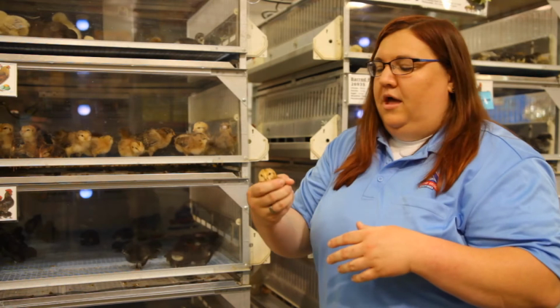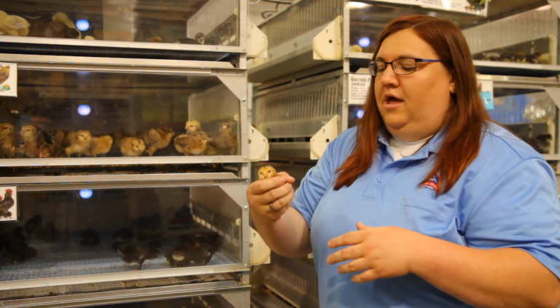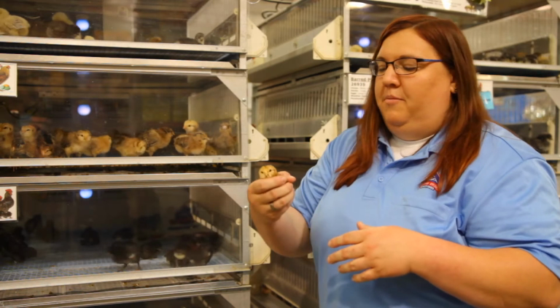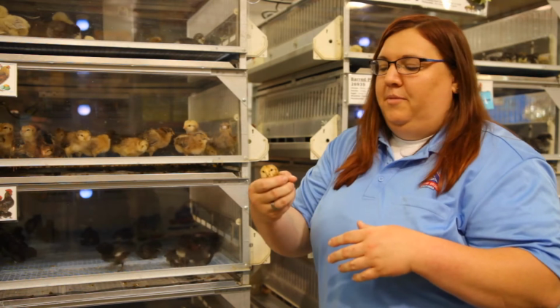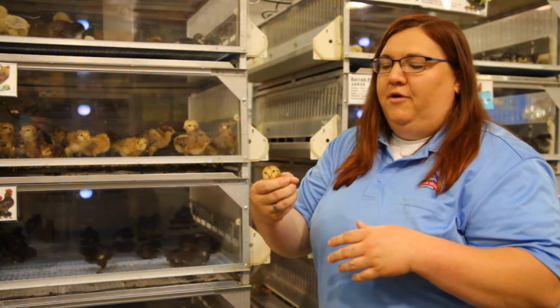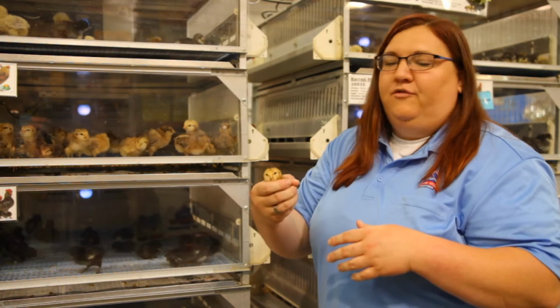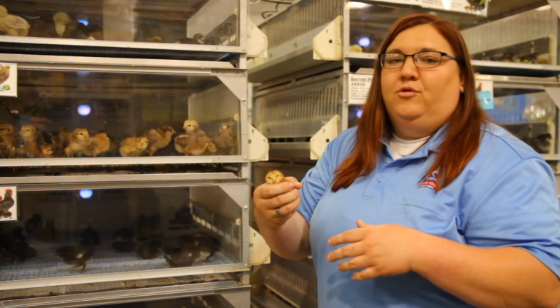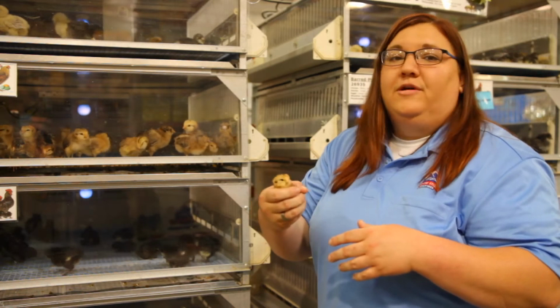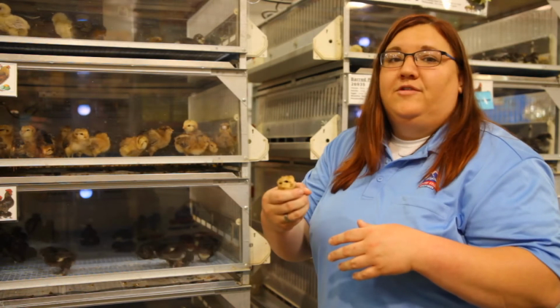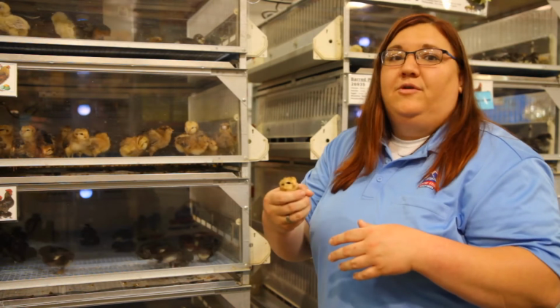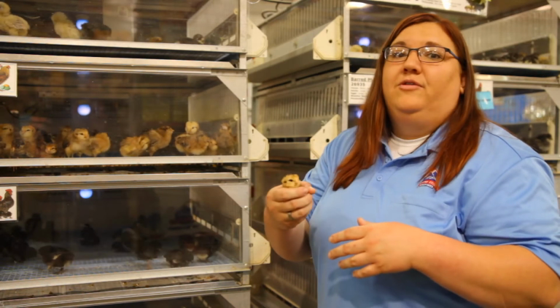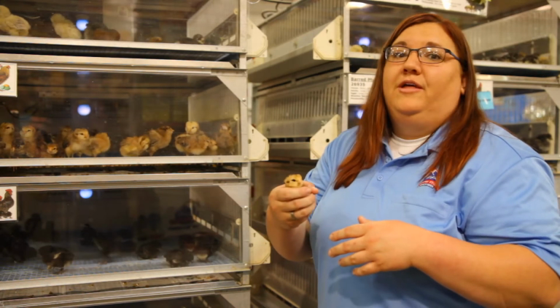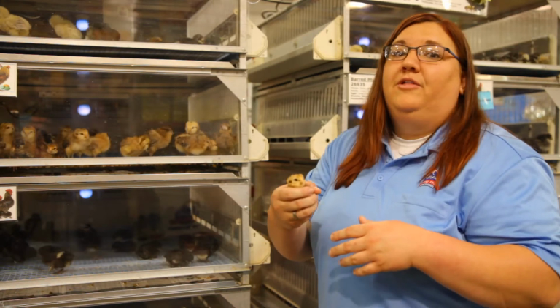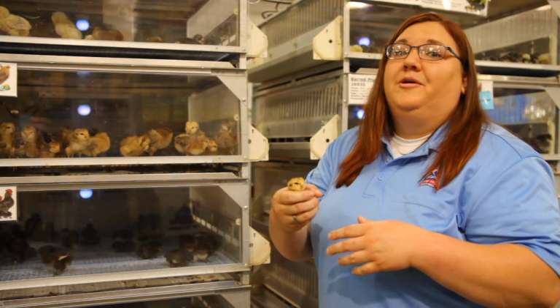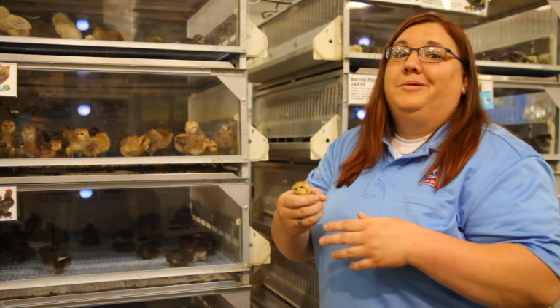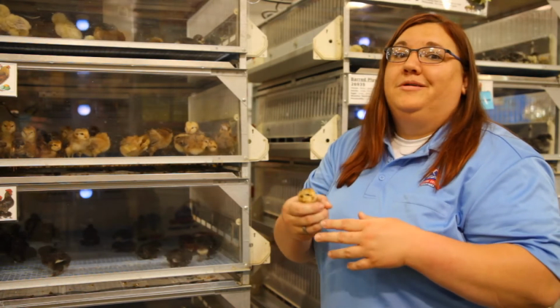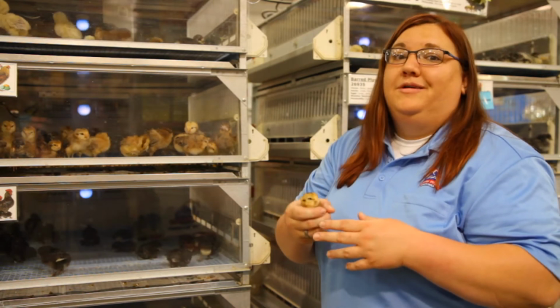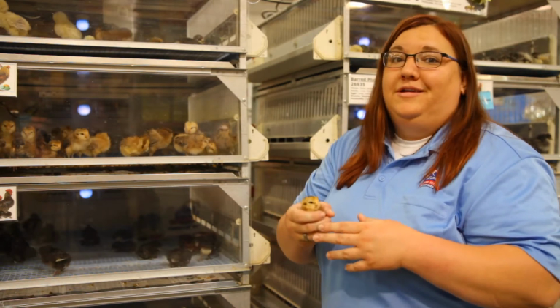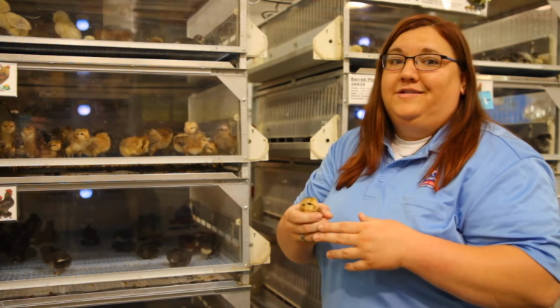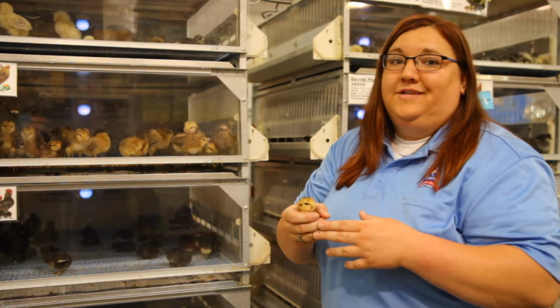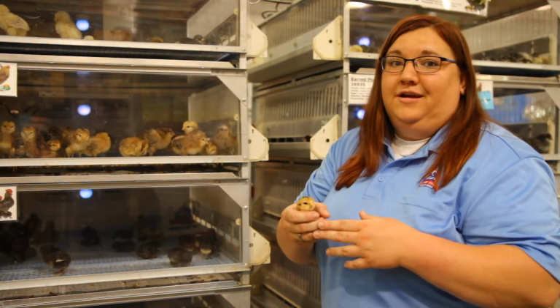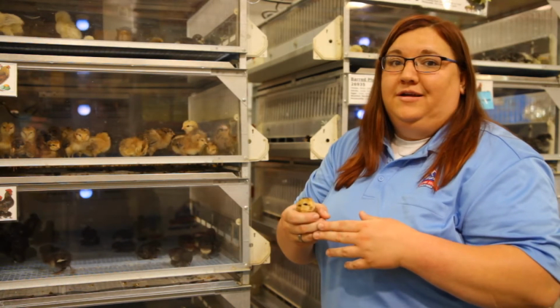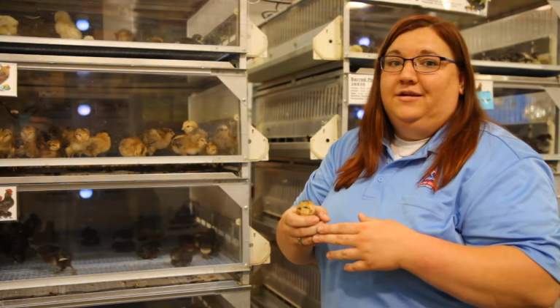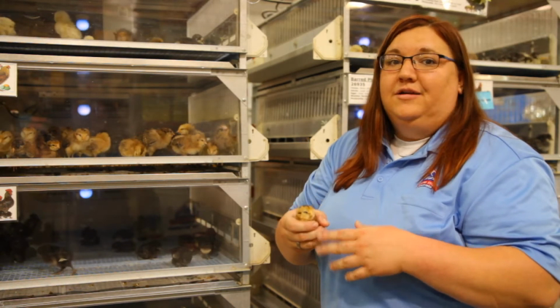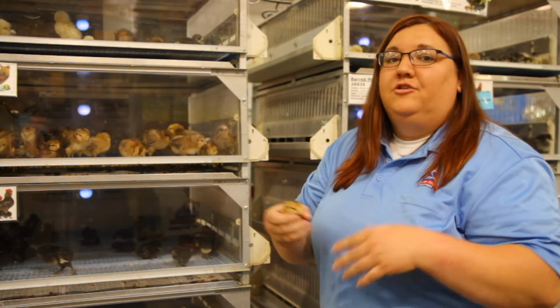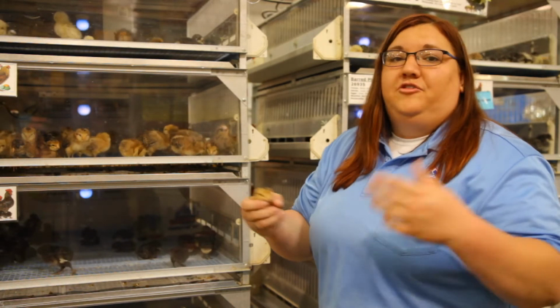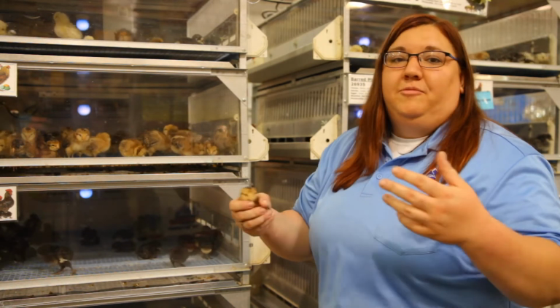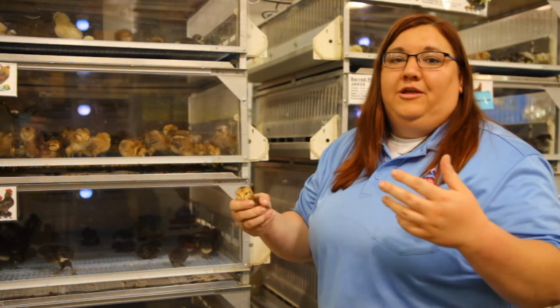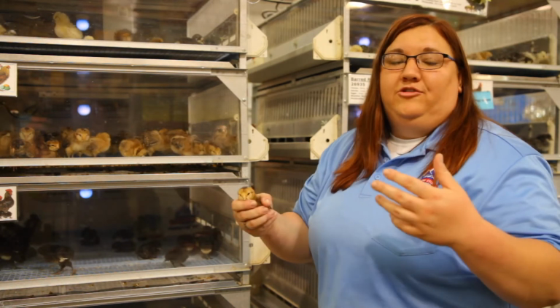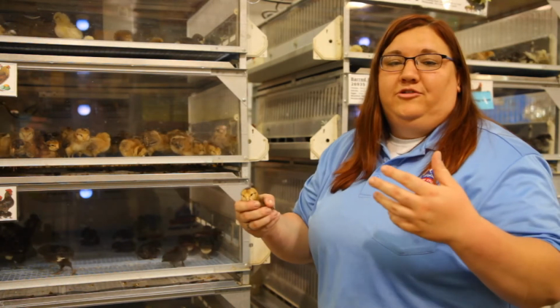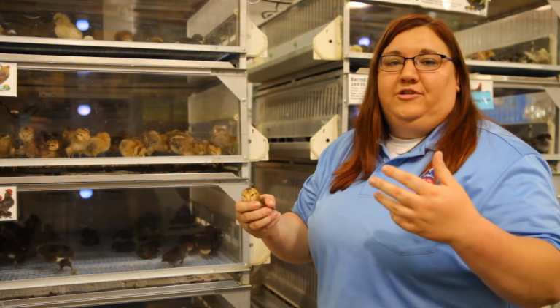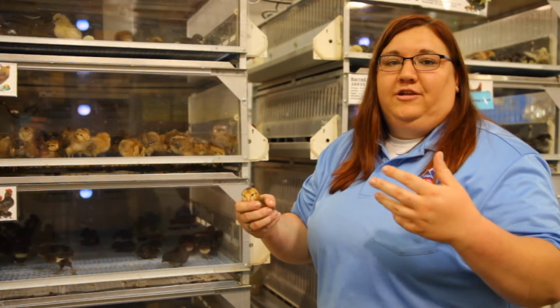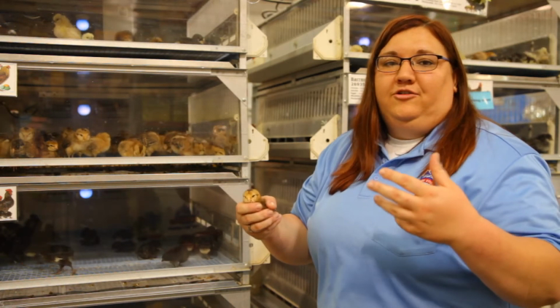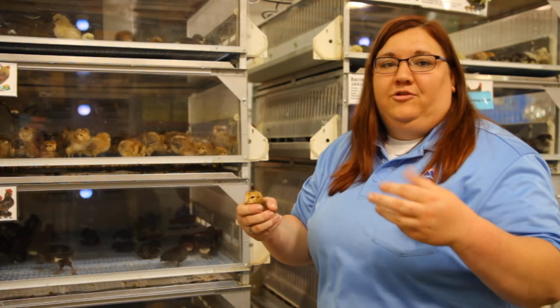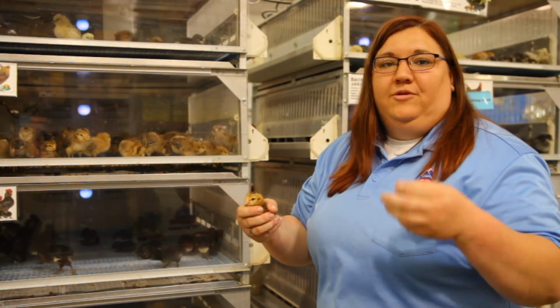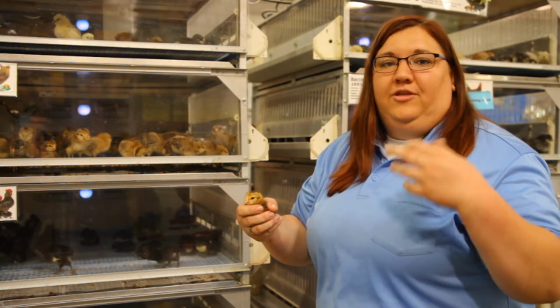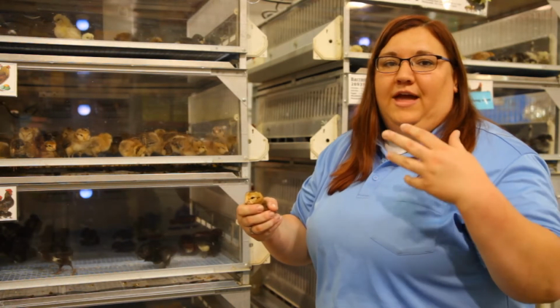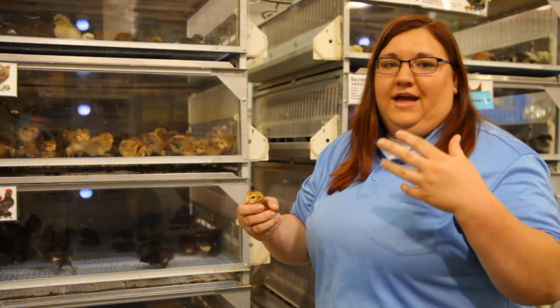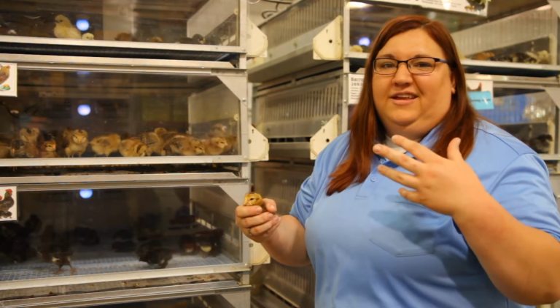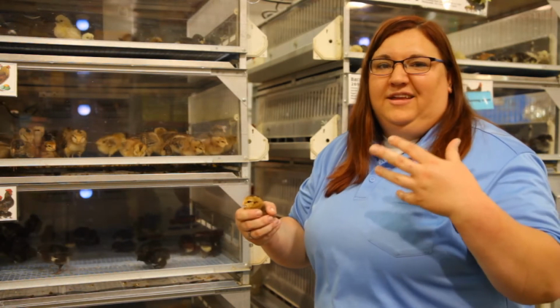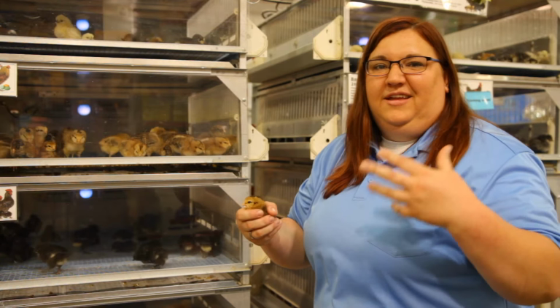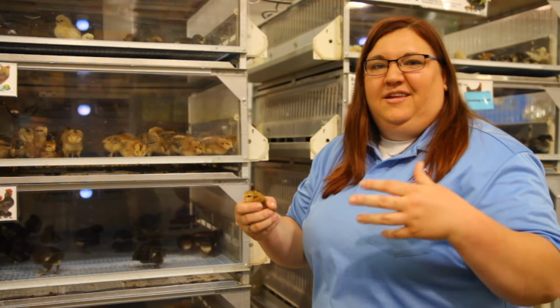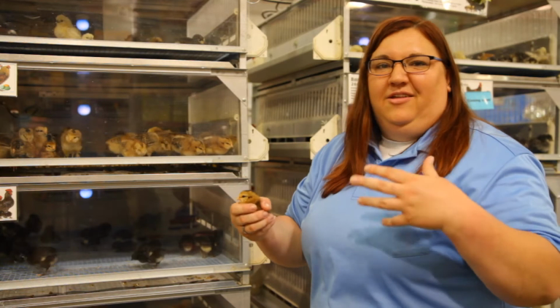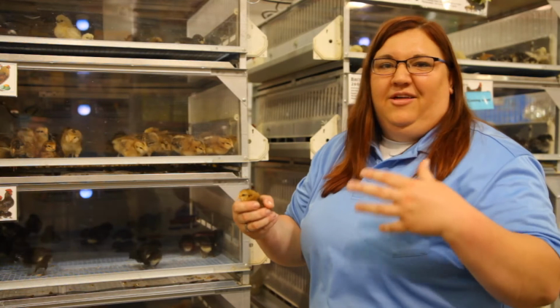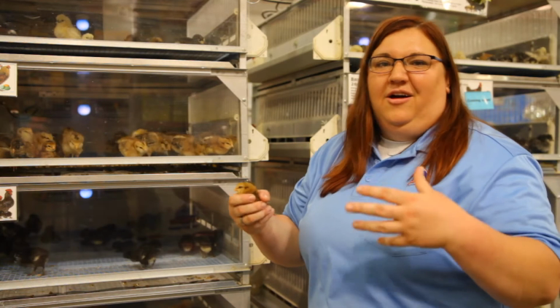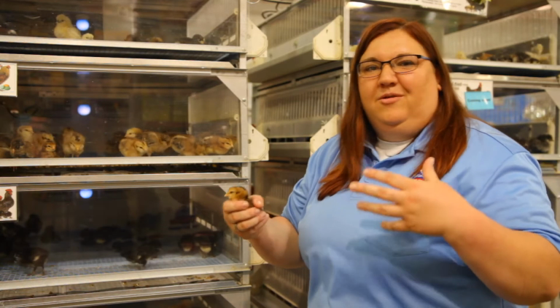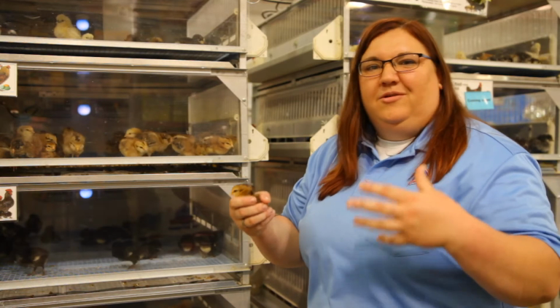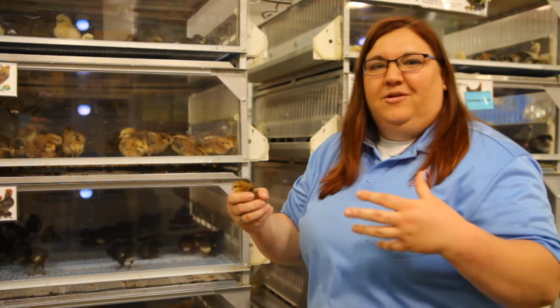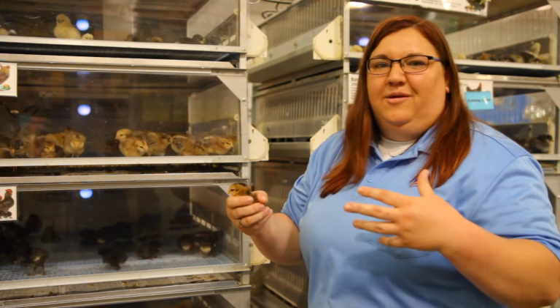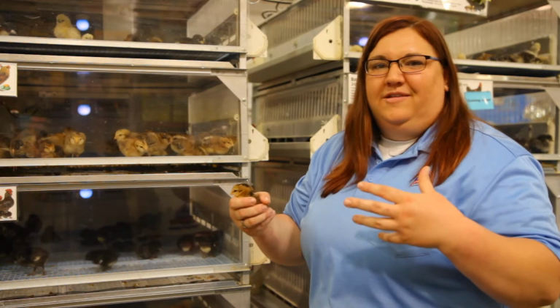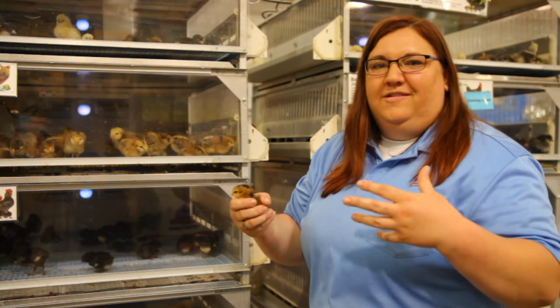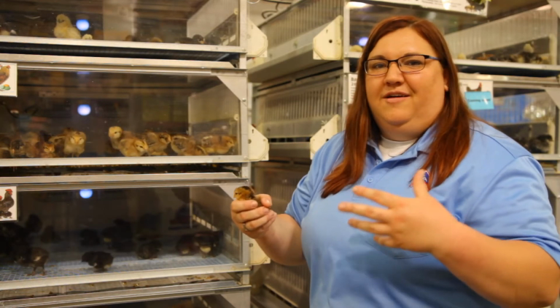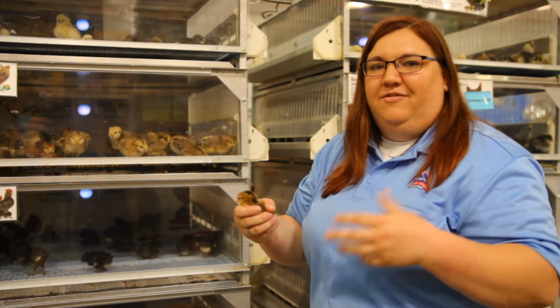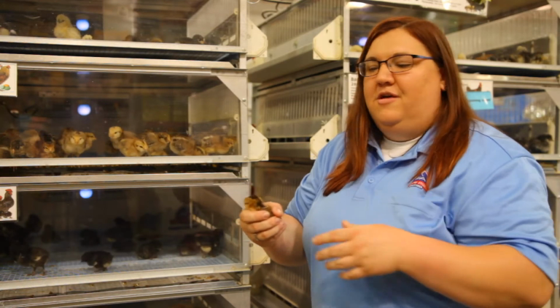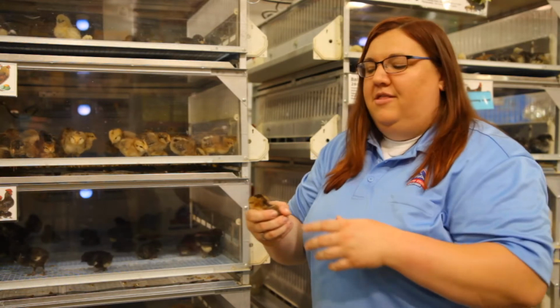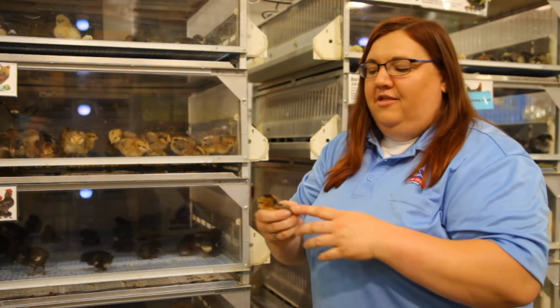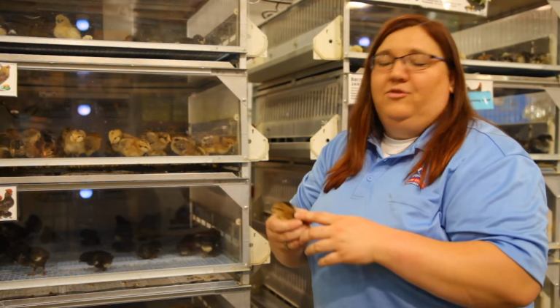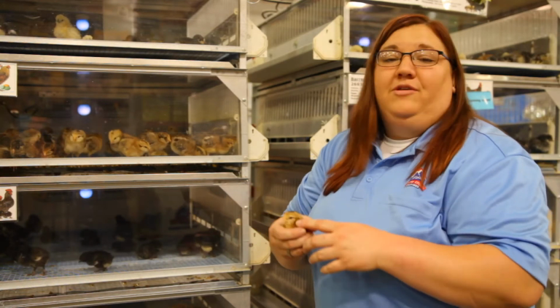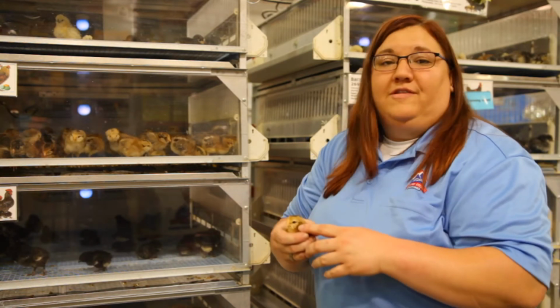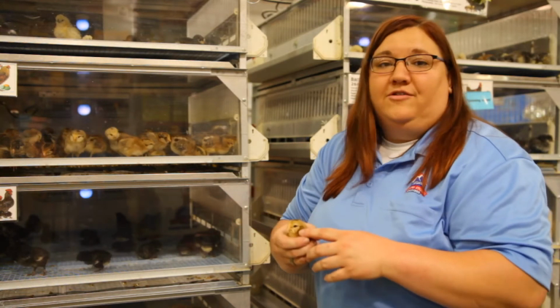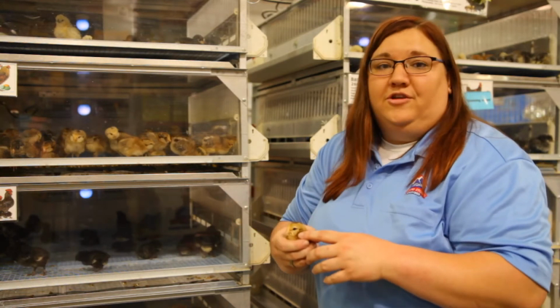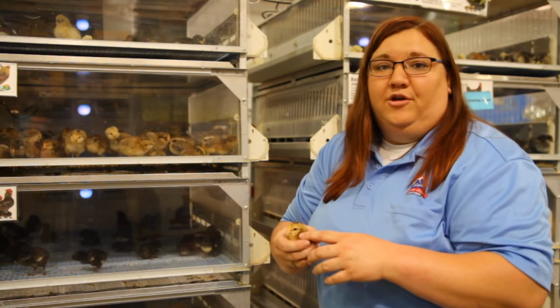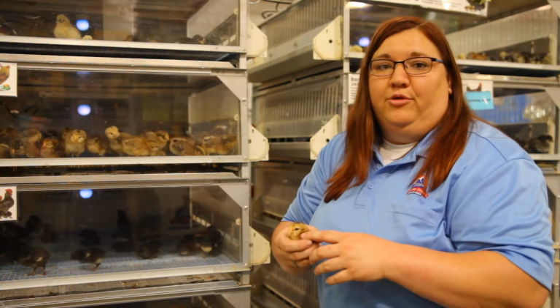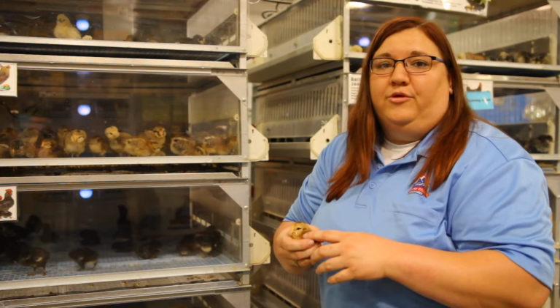At about four weeks old they look pretty scary. Just imagine your teenager with the acne and all that awkward growing stuff — that's what these guys are going to go through.